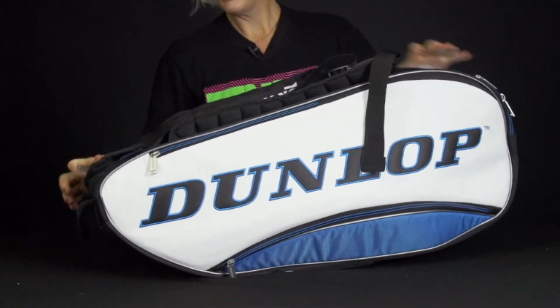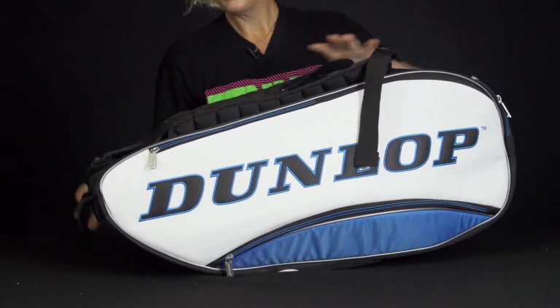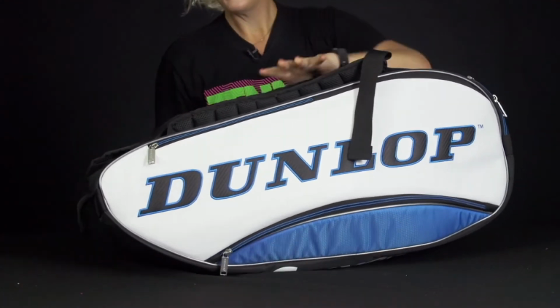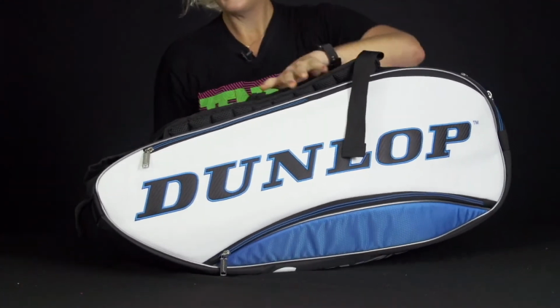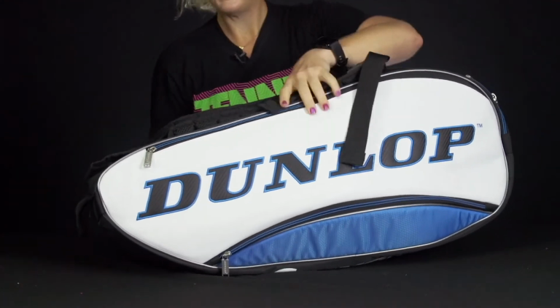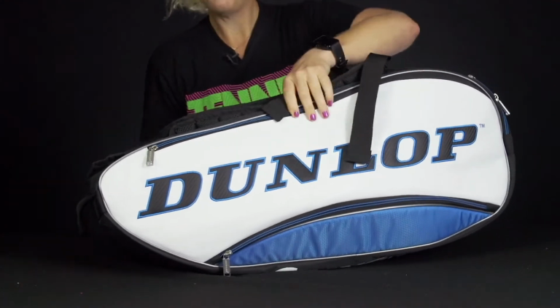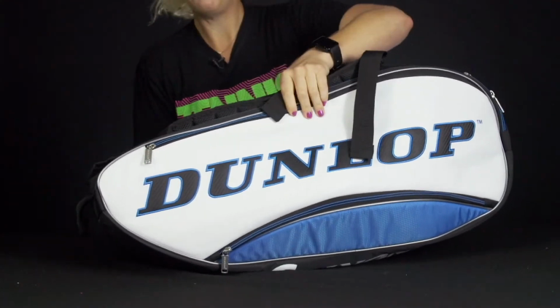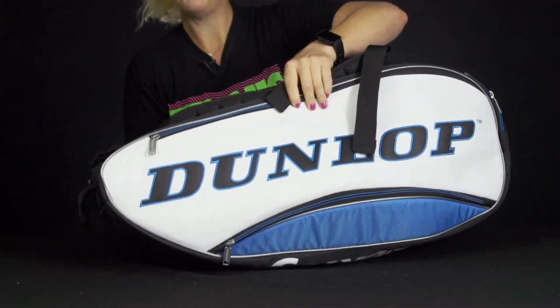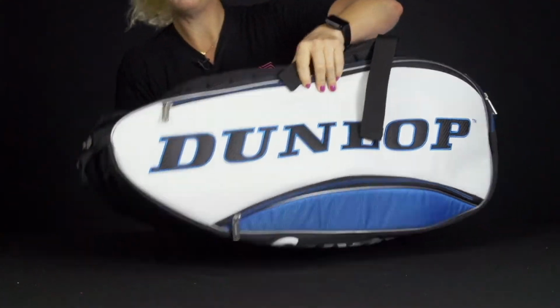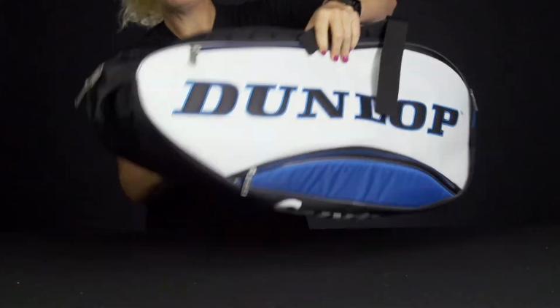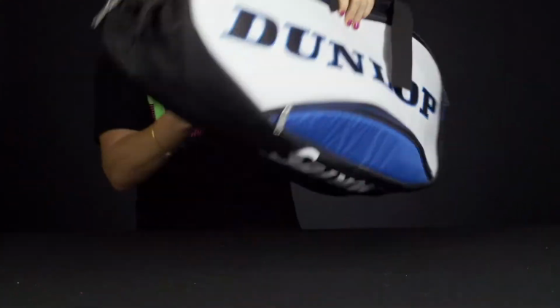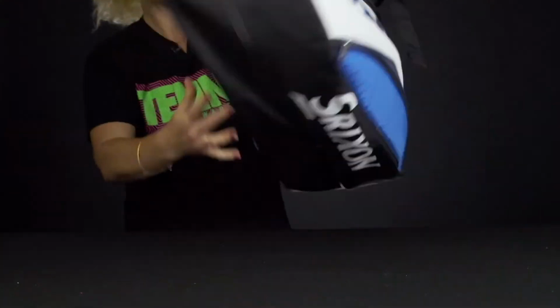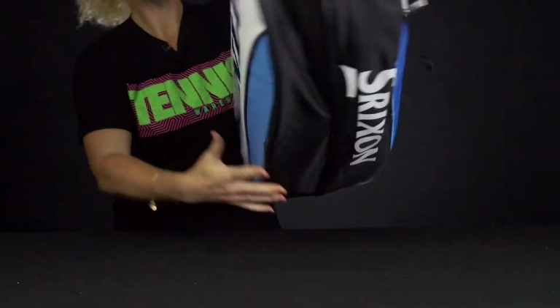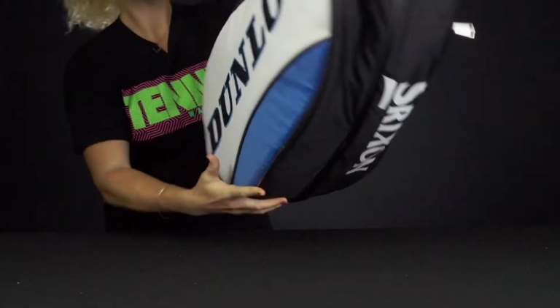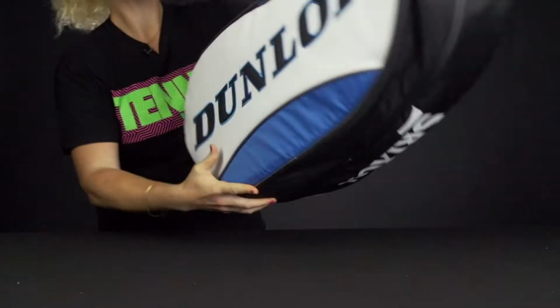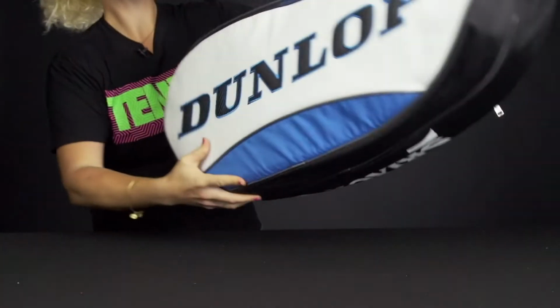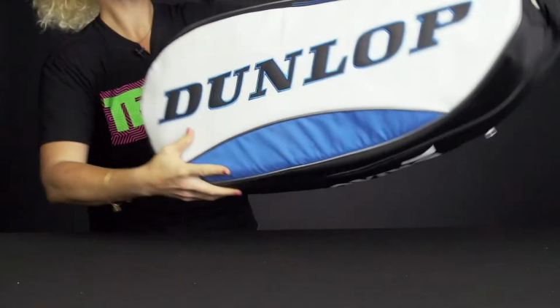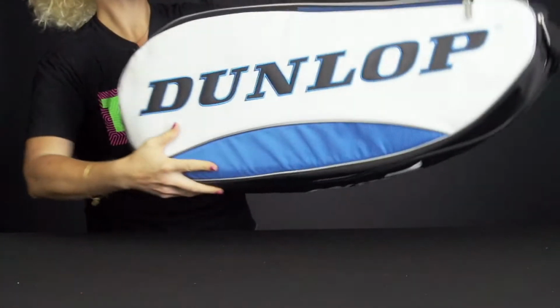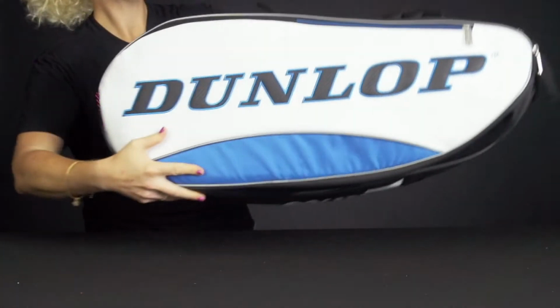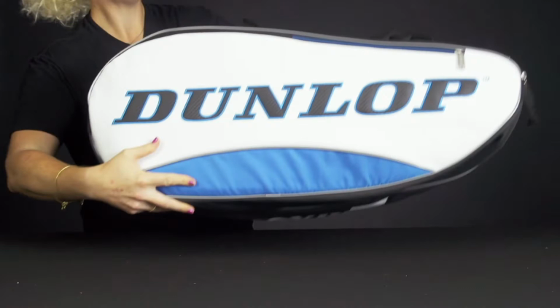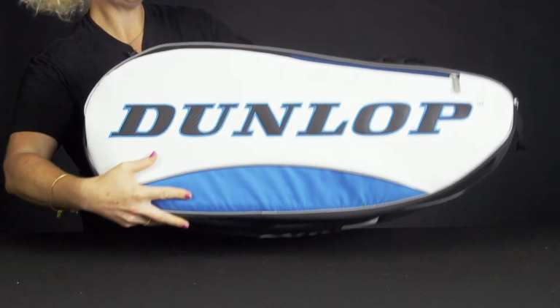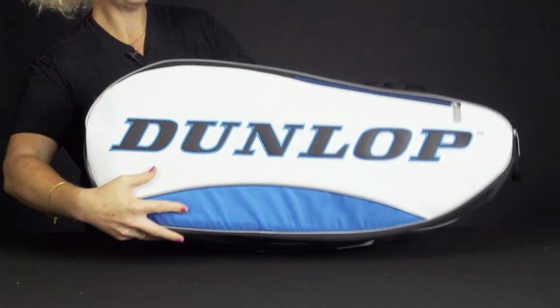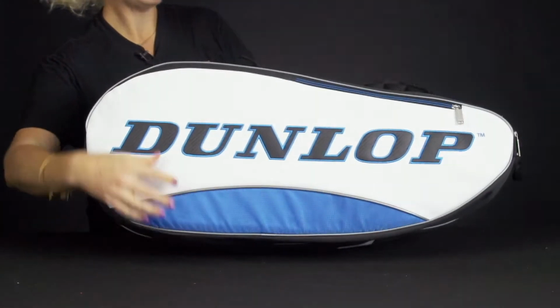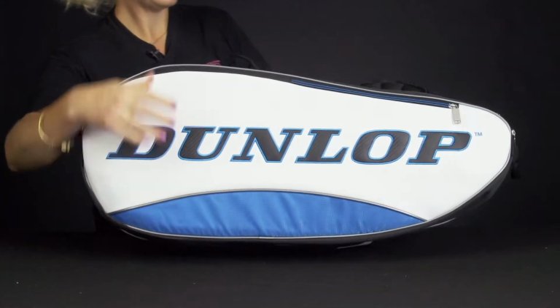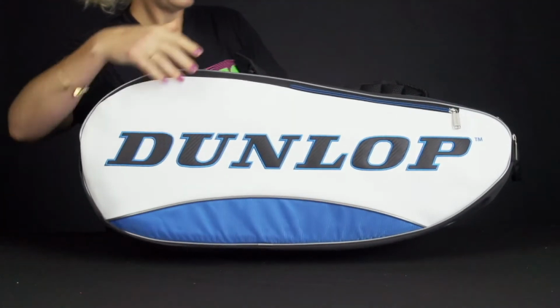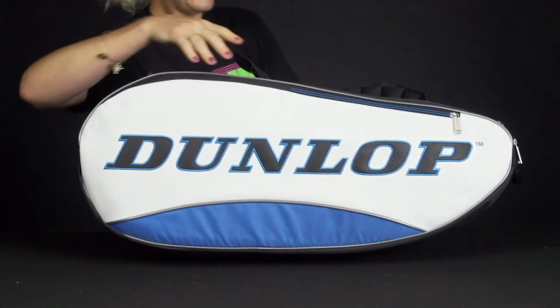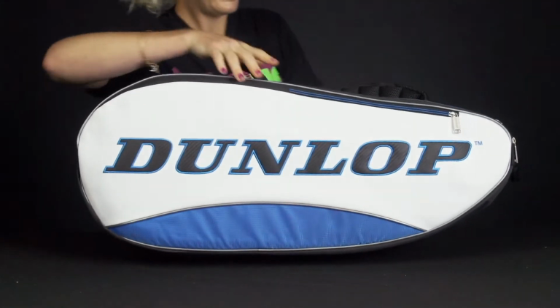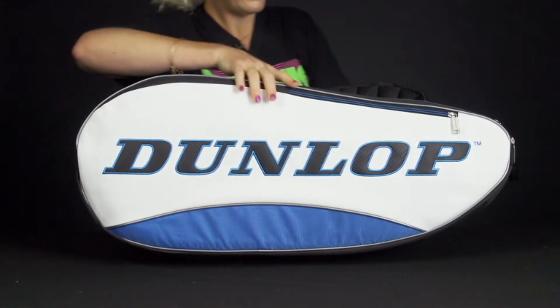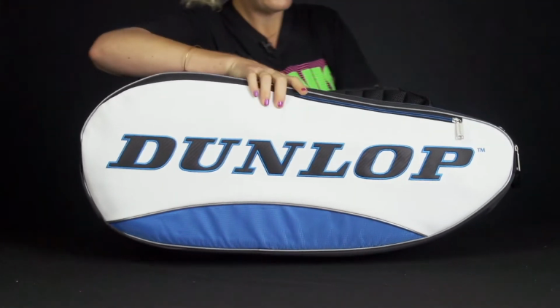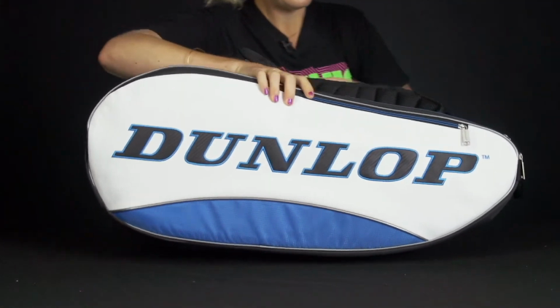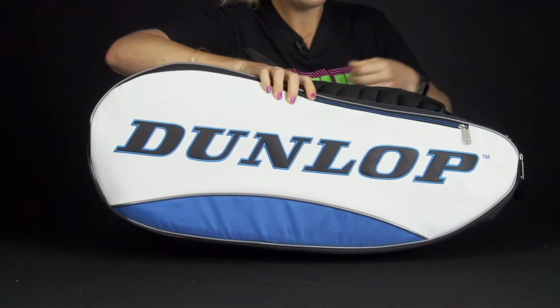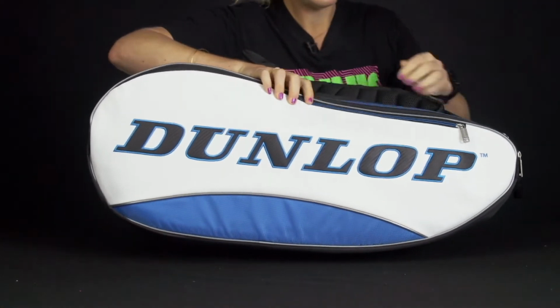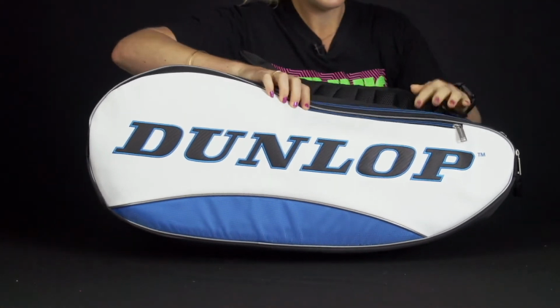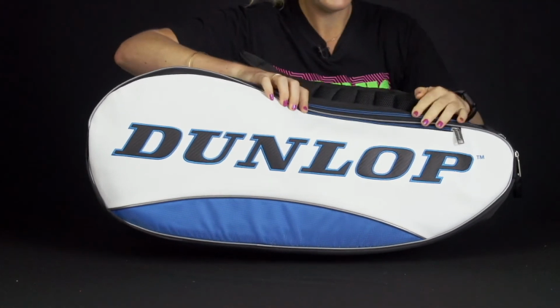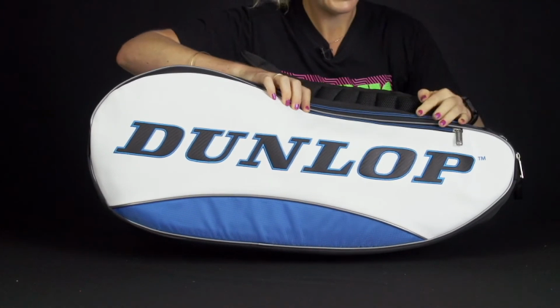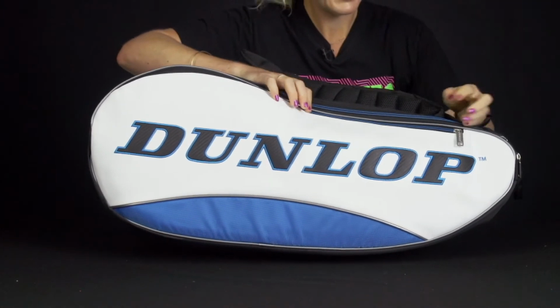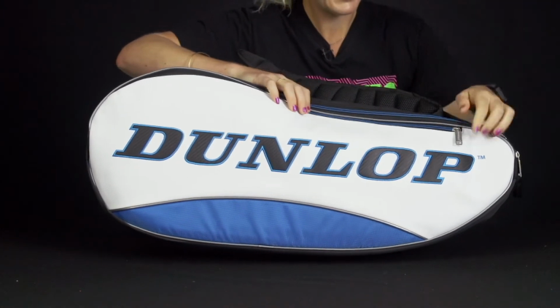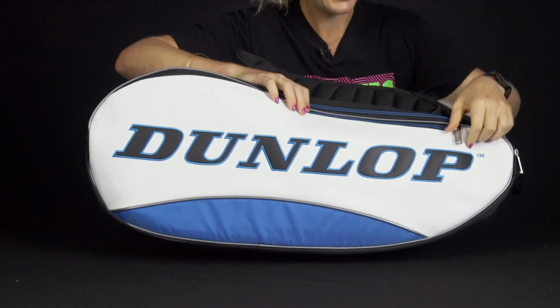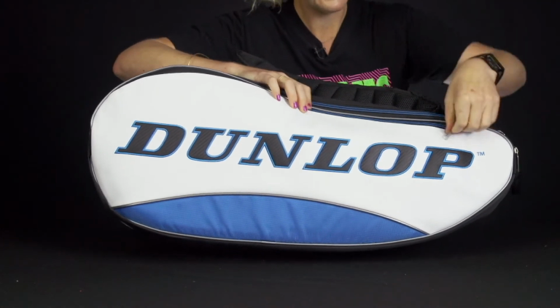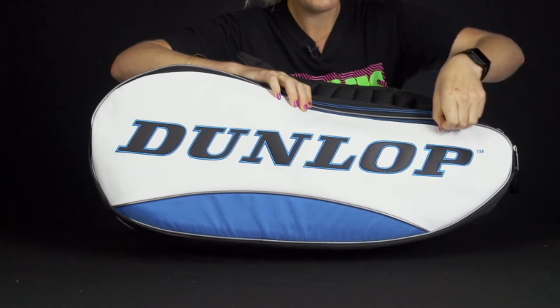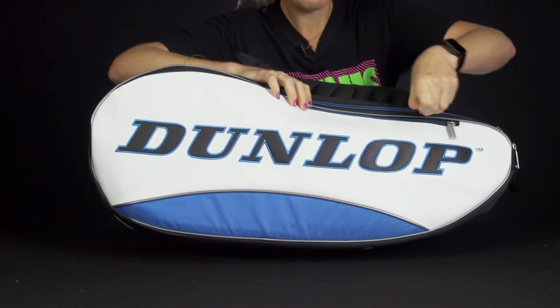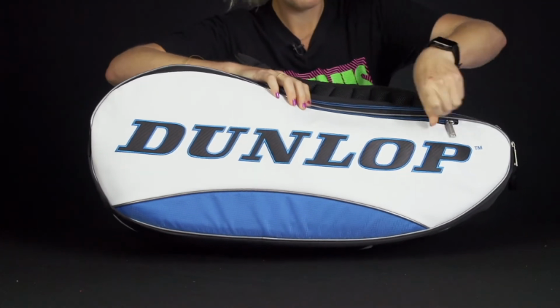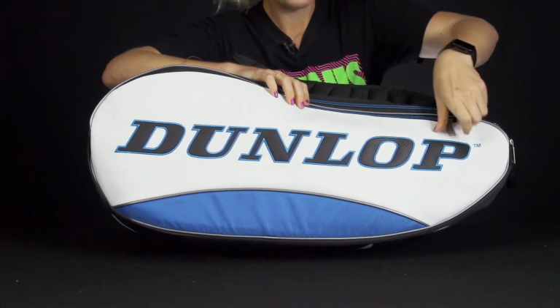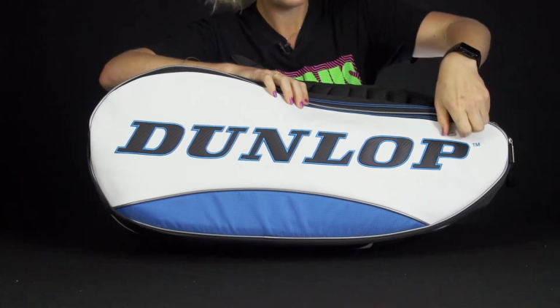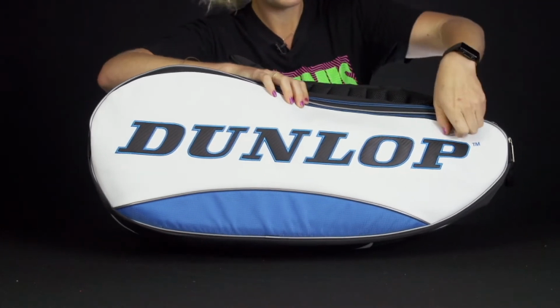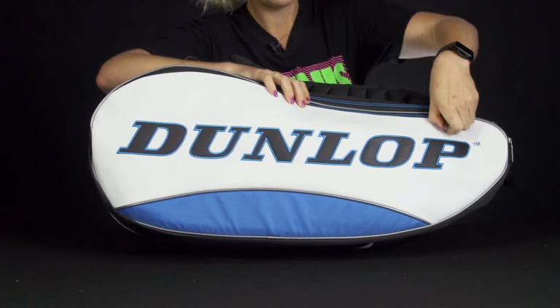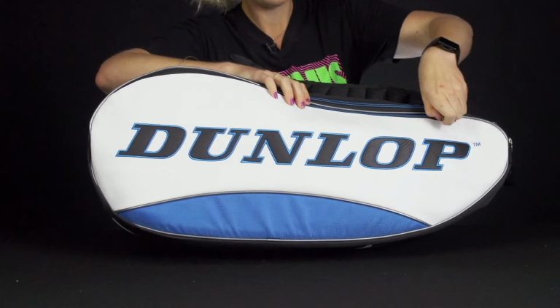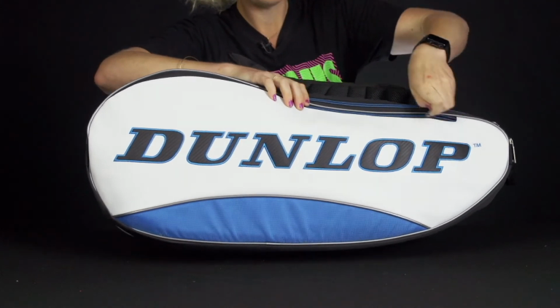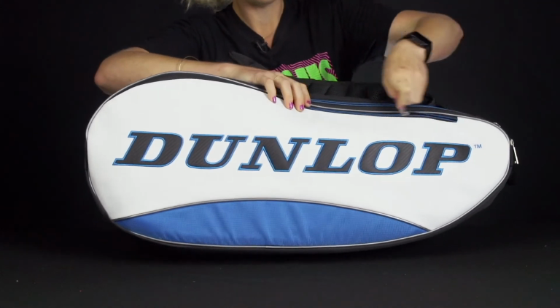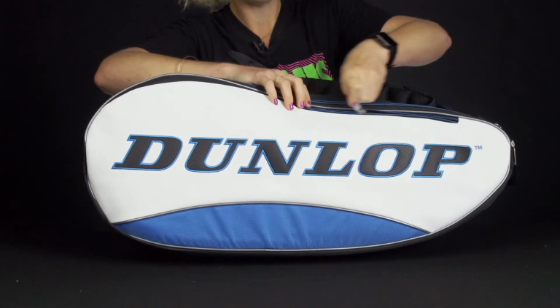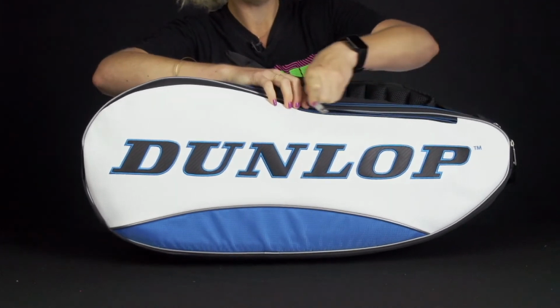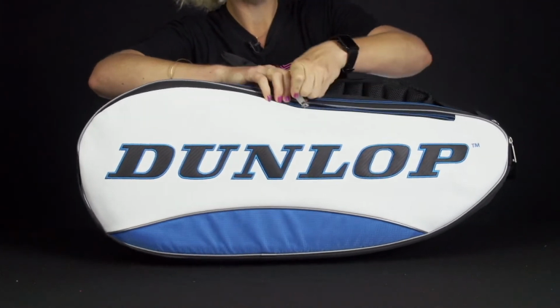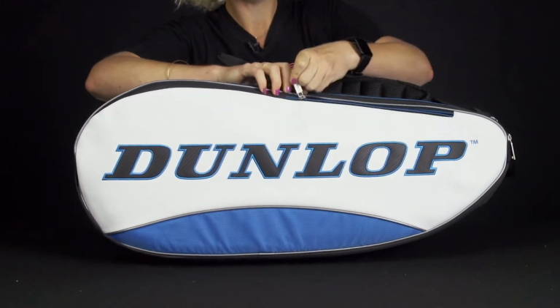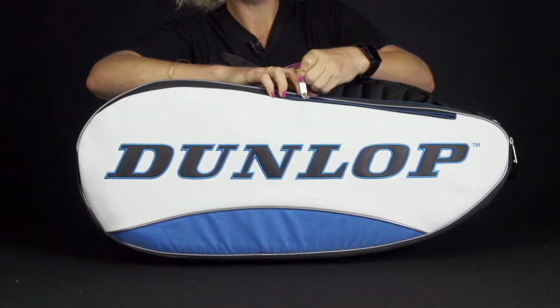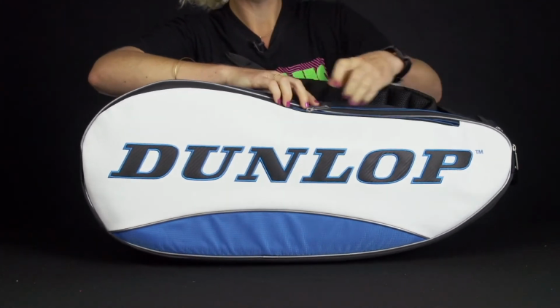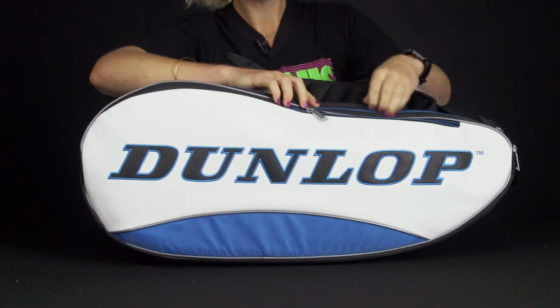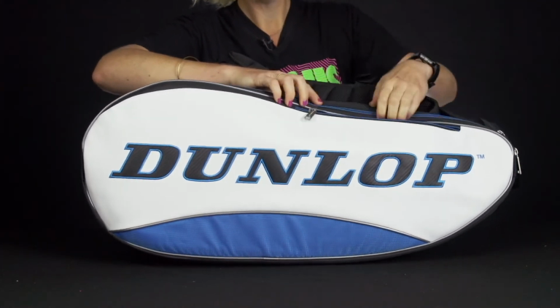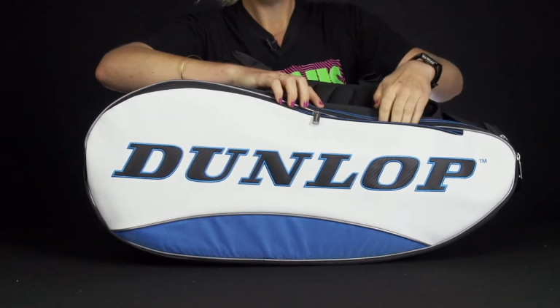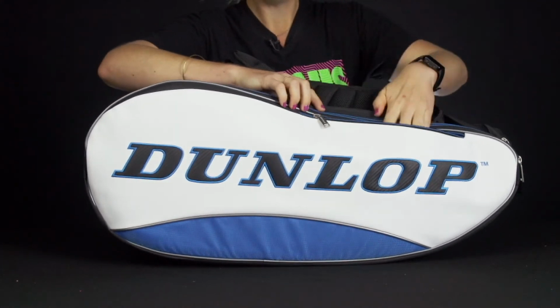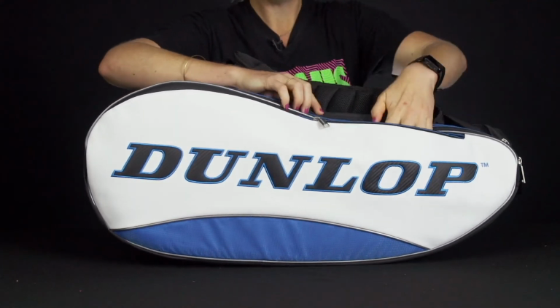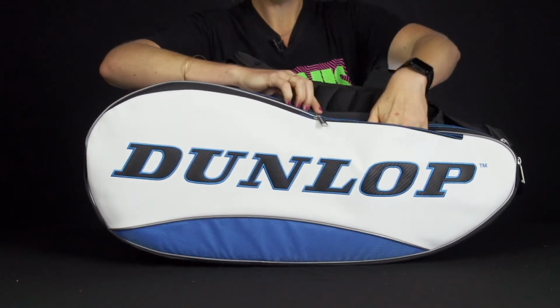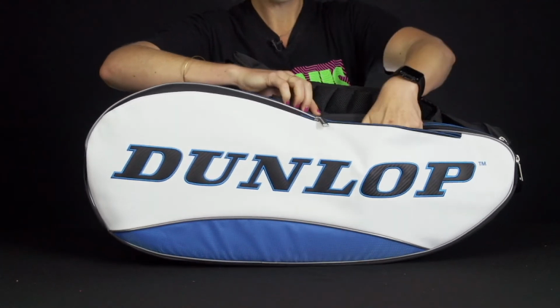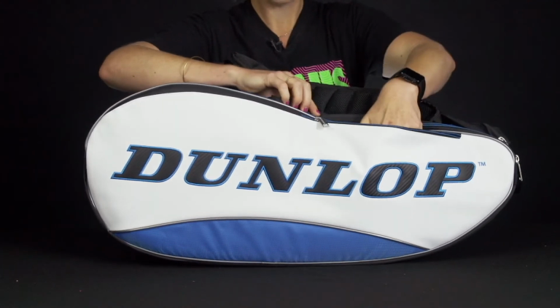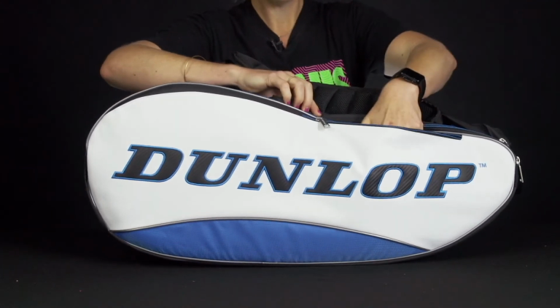If I flip the bag over, same styling on this side, and again we have a matching accessory pocket on the top.